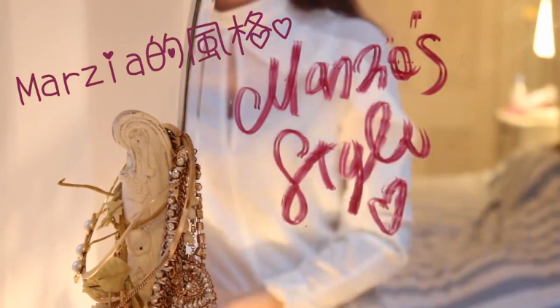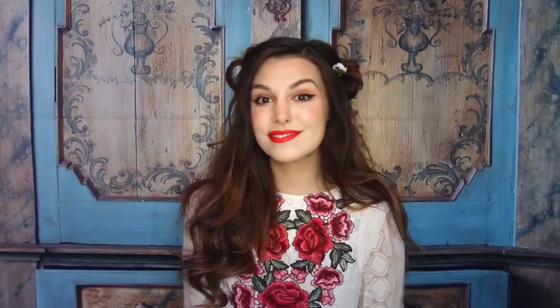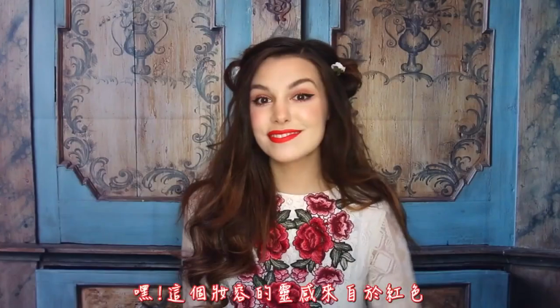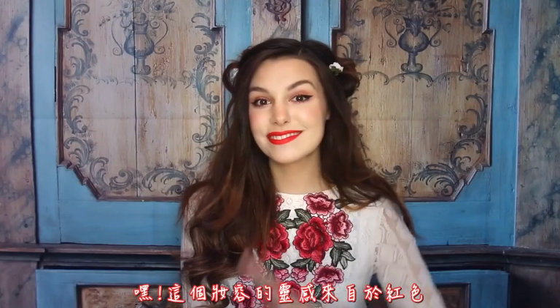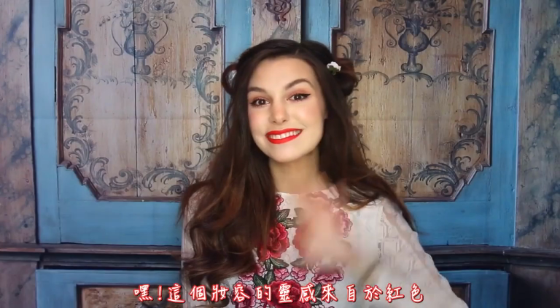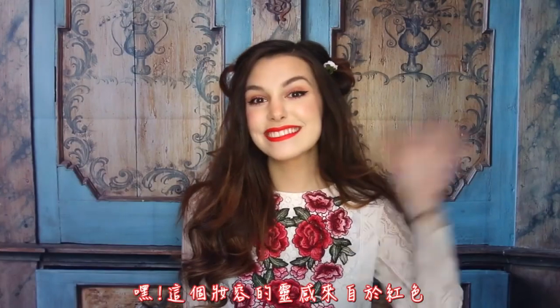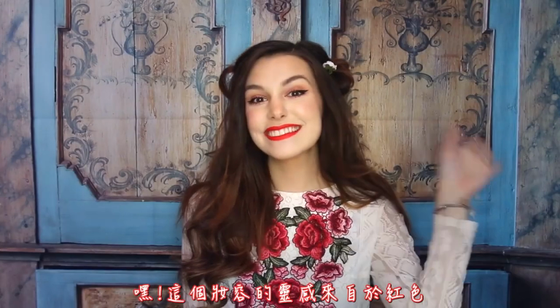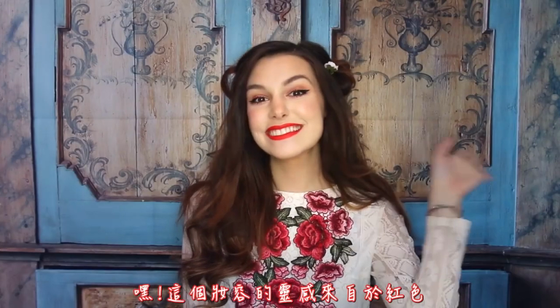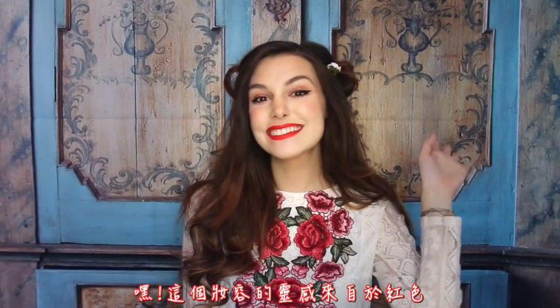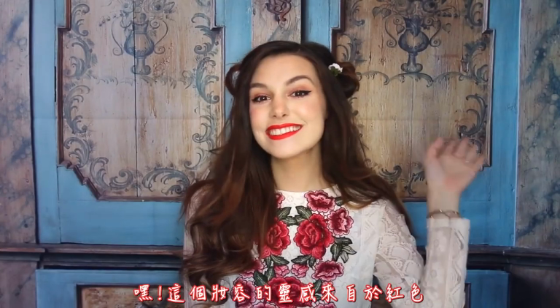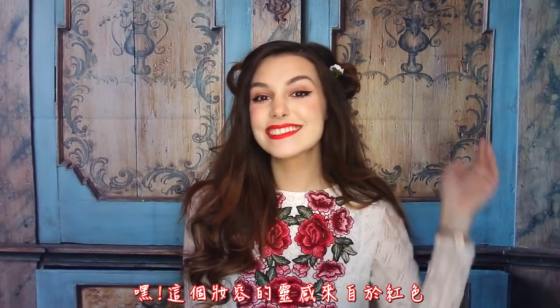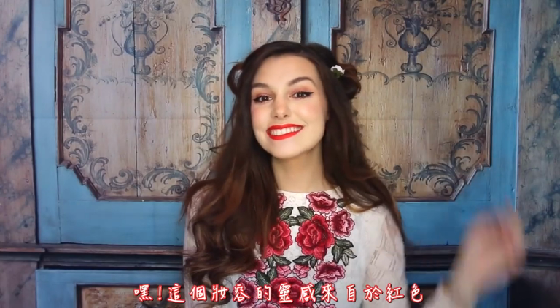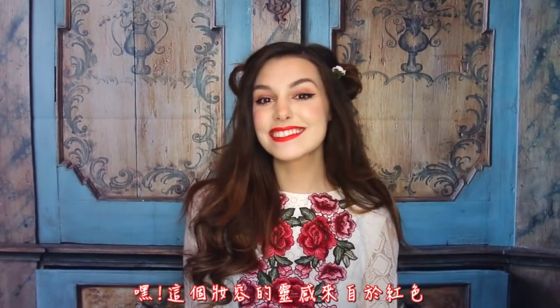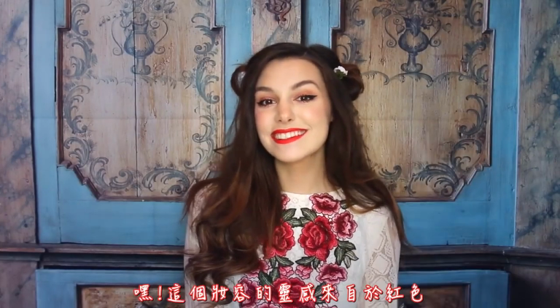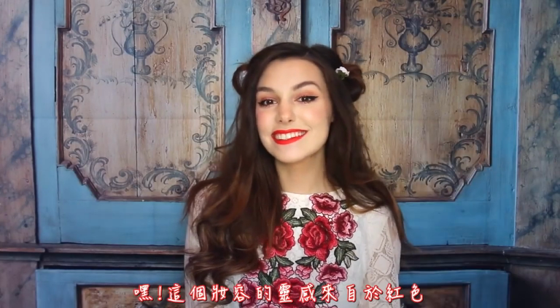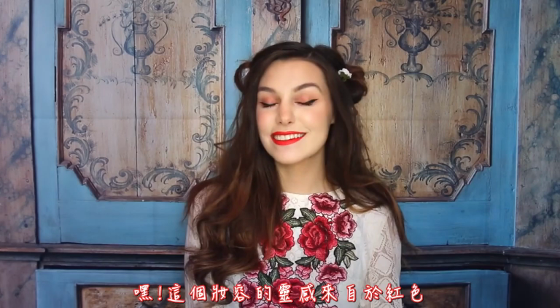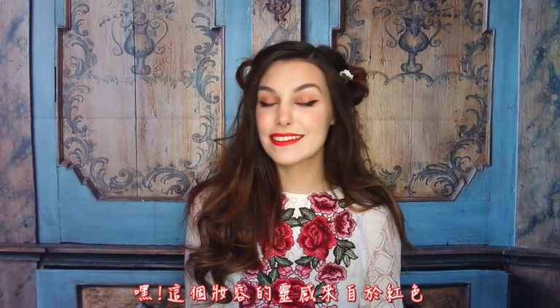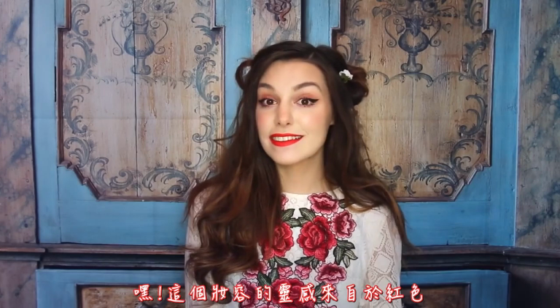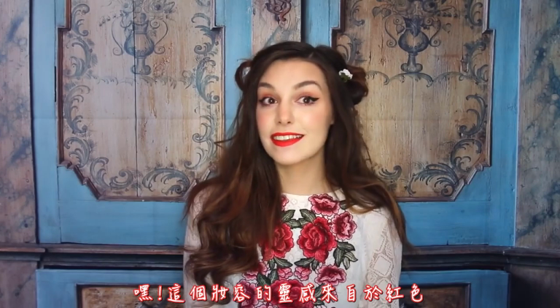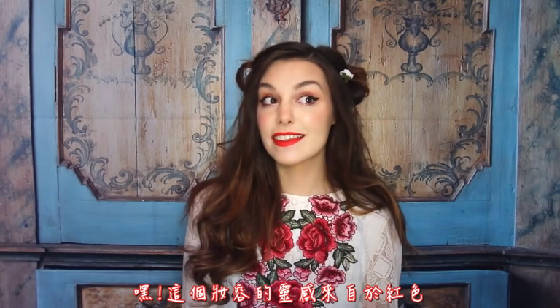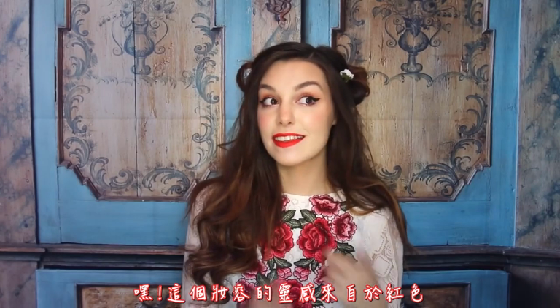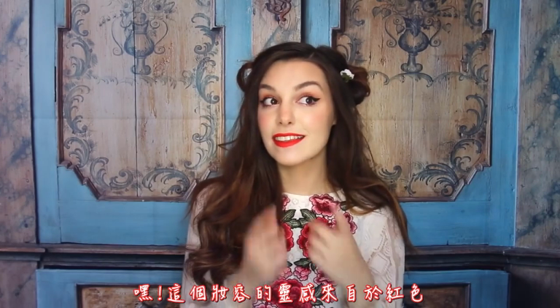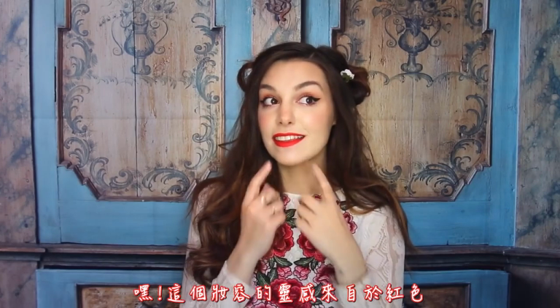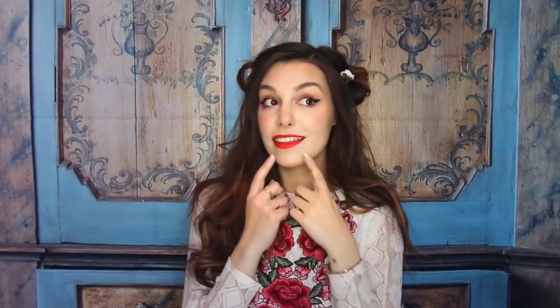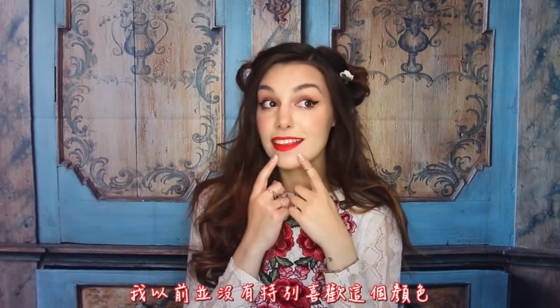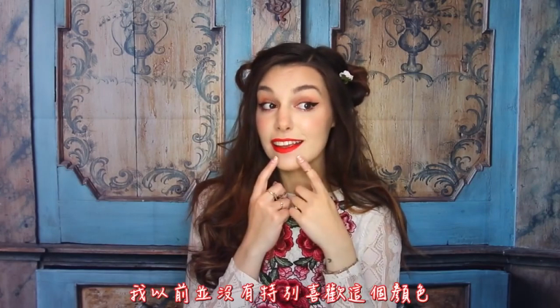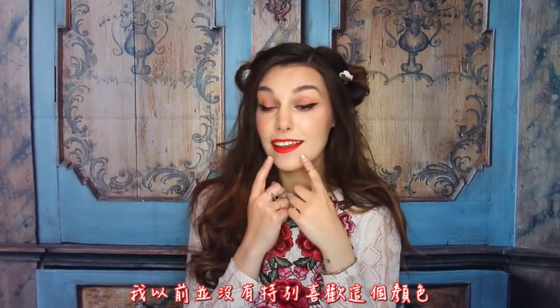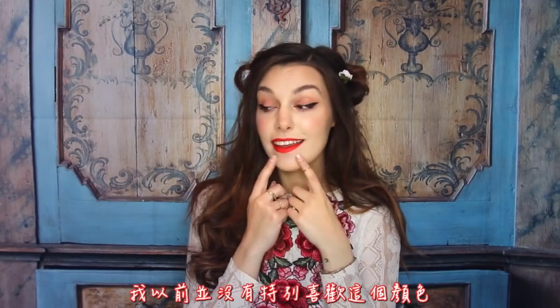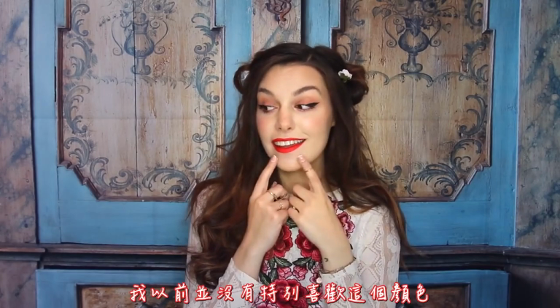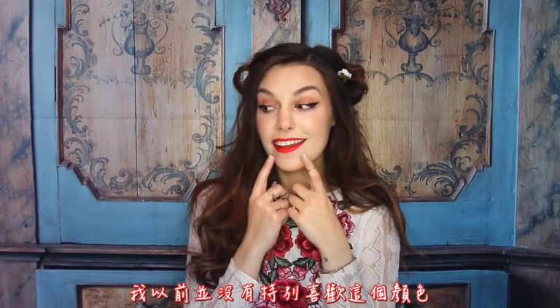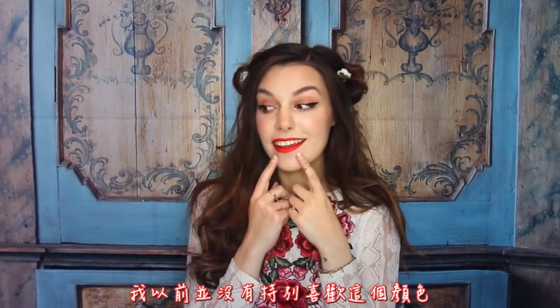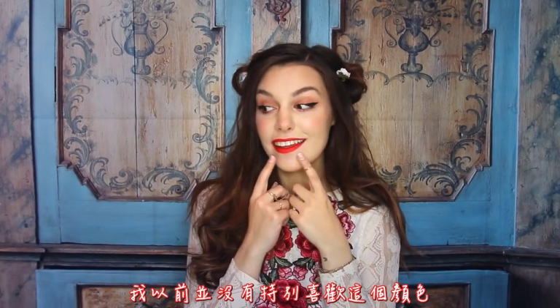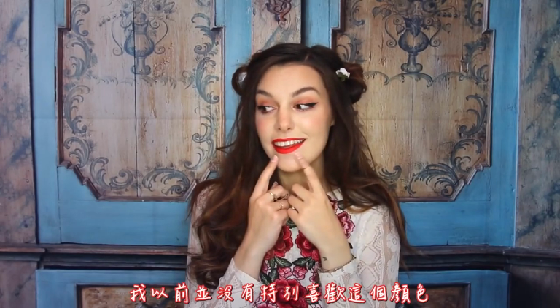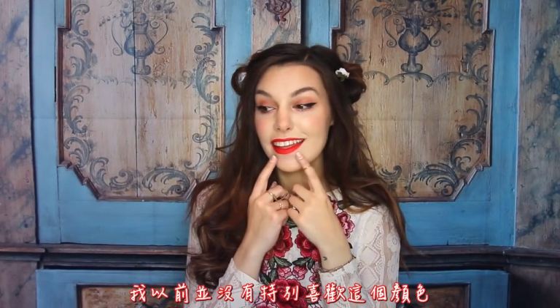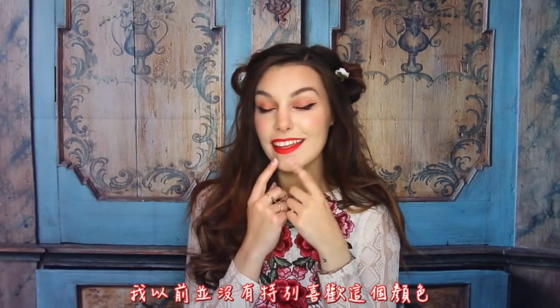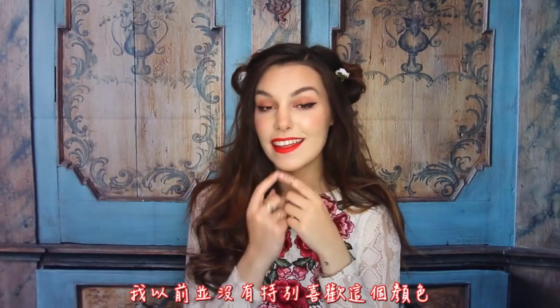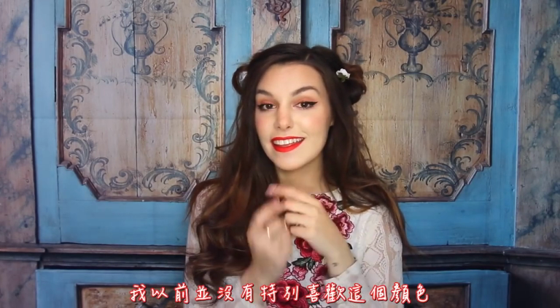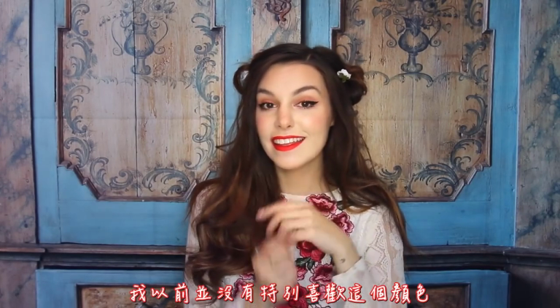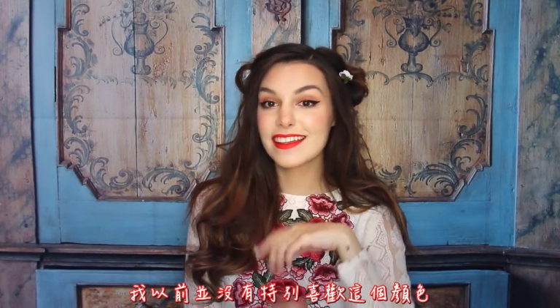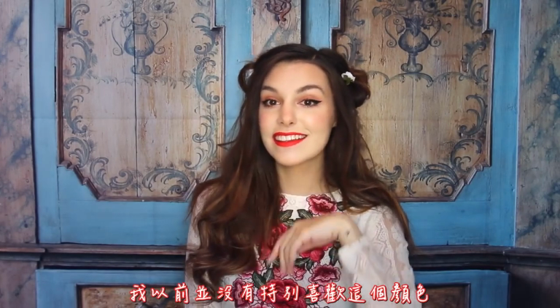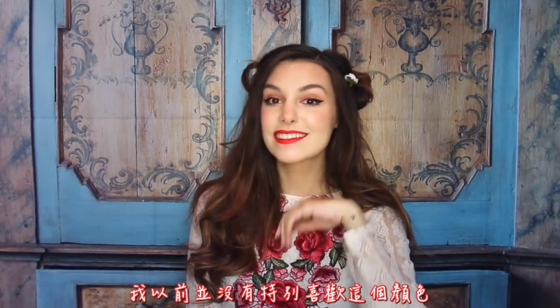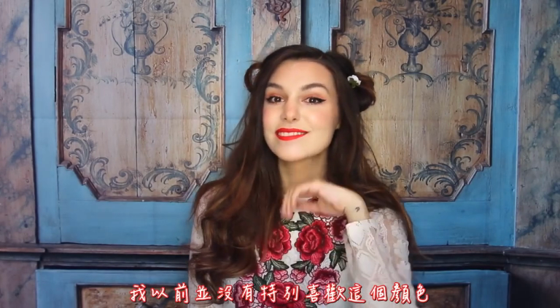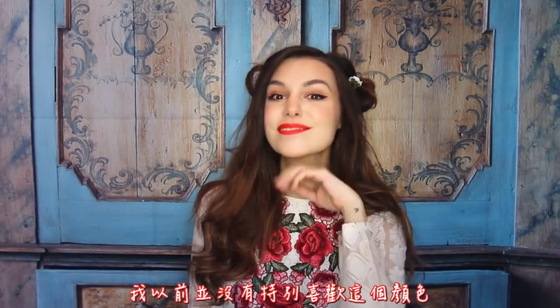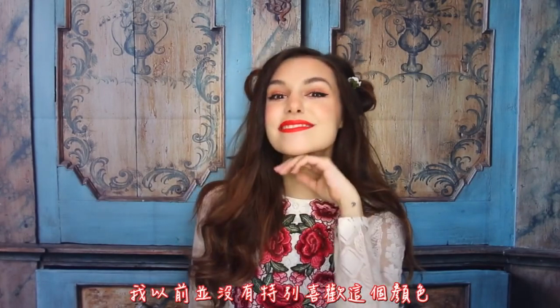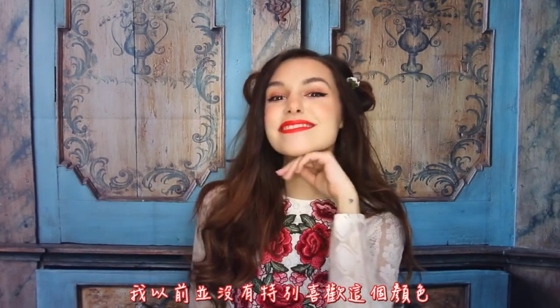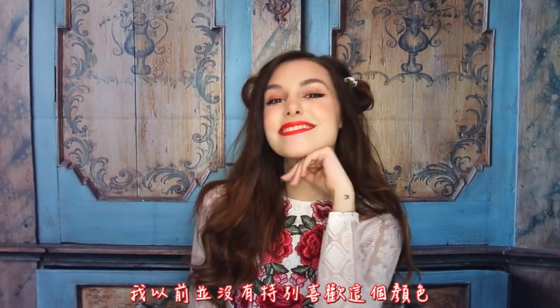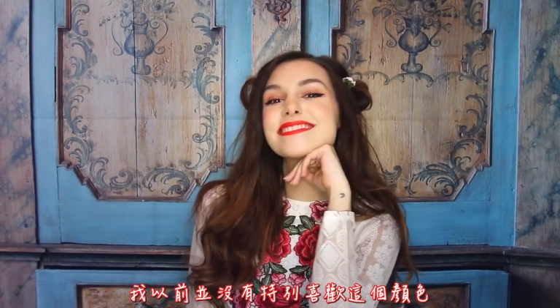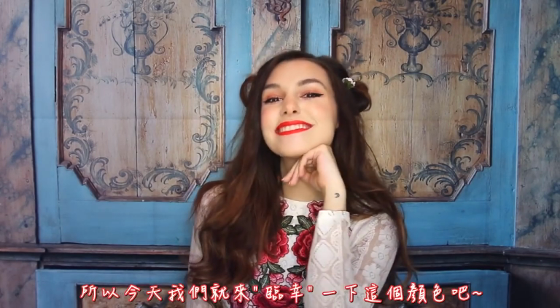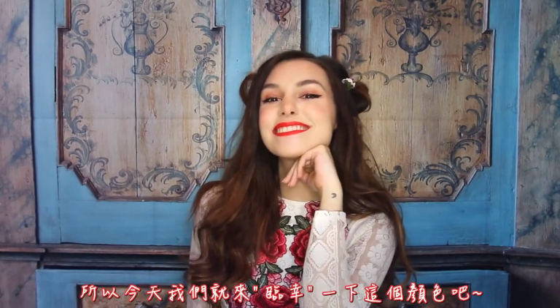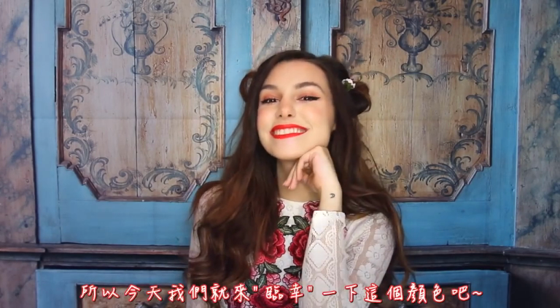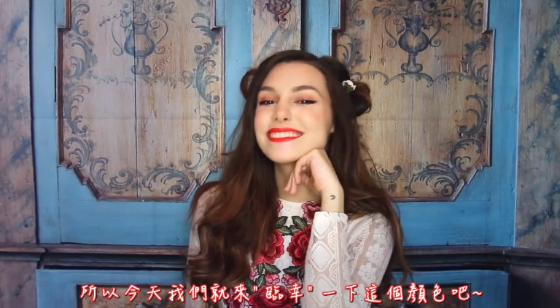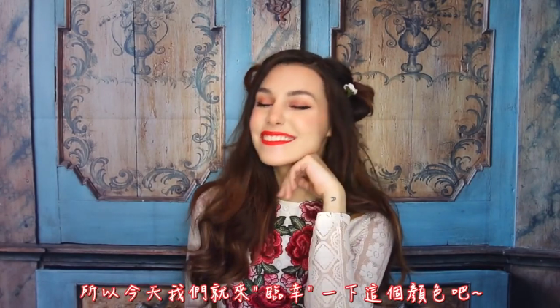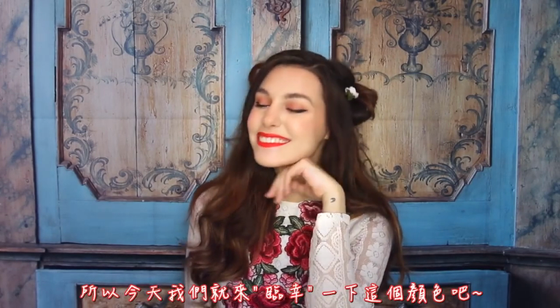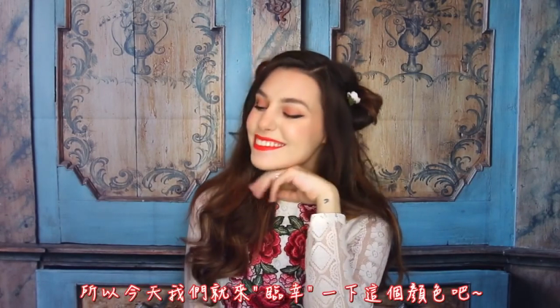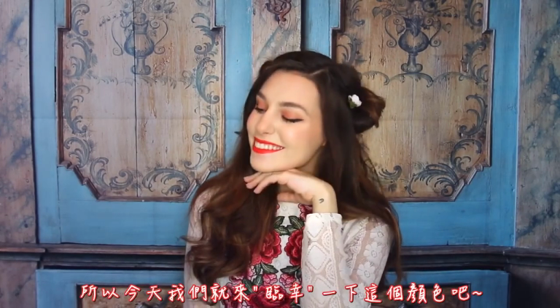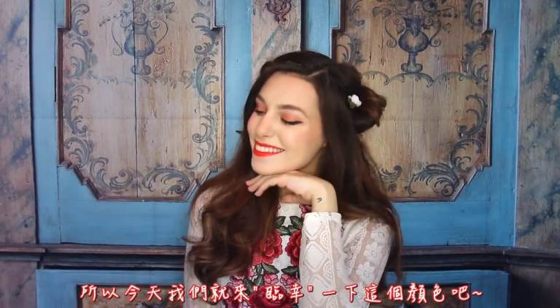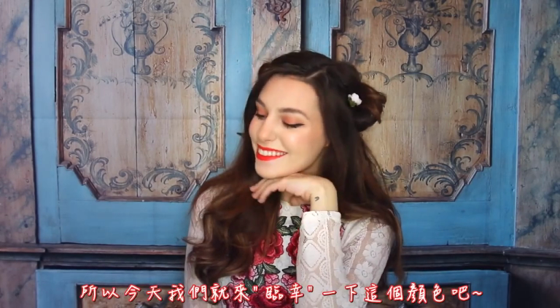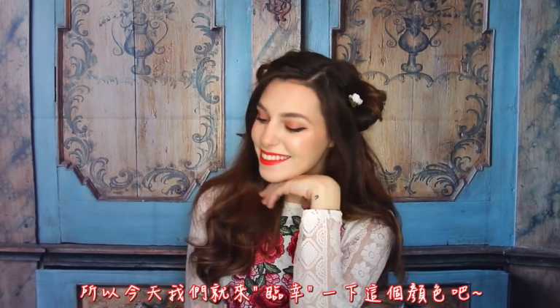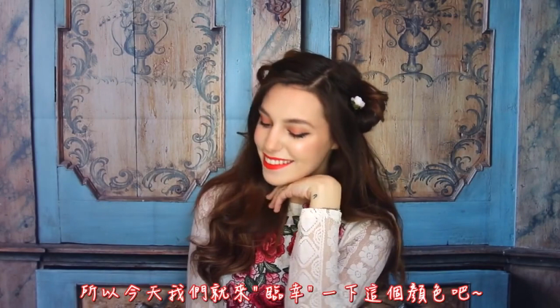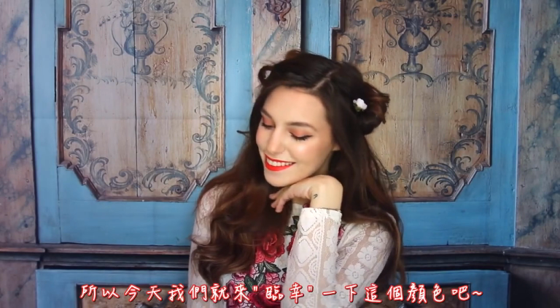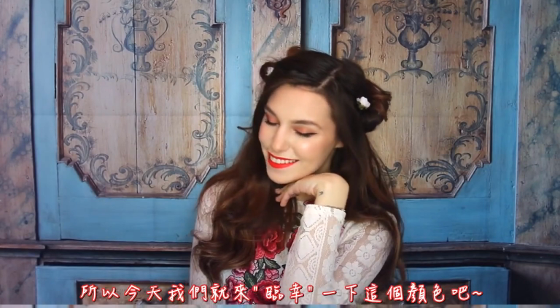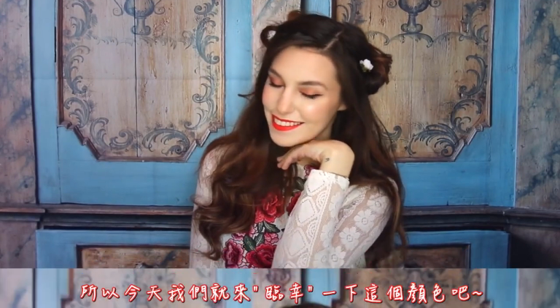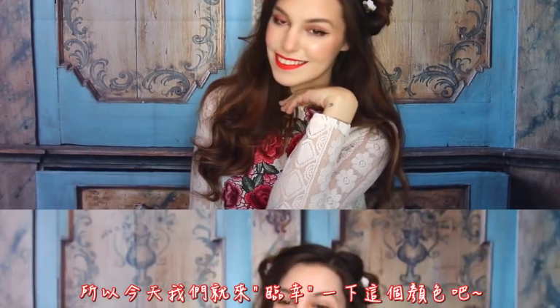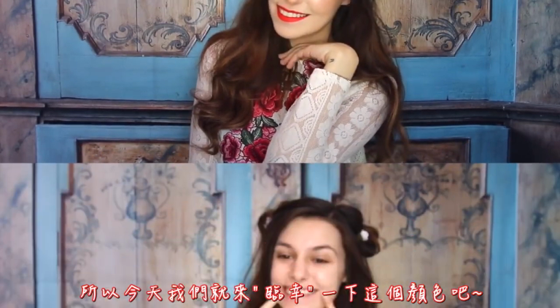Hey! This makeup is inspired by the color red, which I never really appreciated that much before, so today we're gonna give it some love.